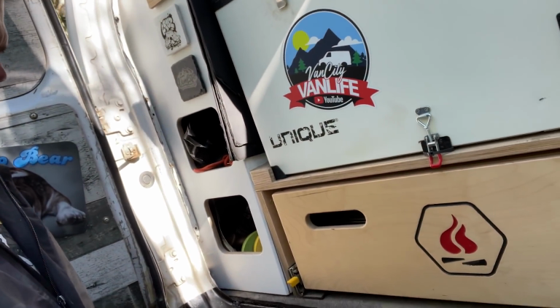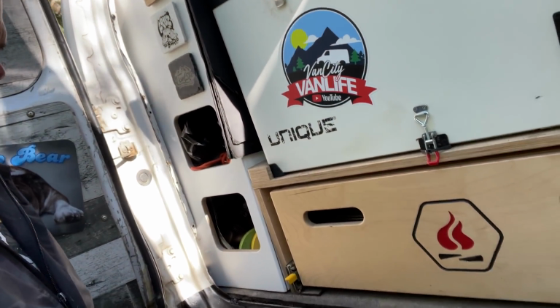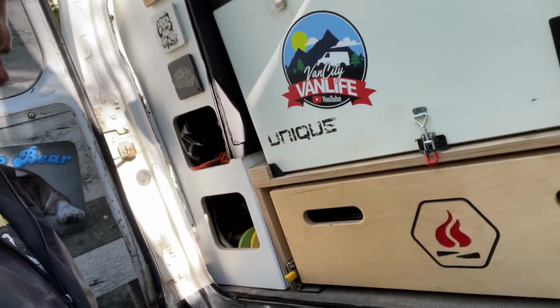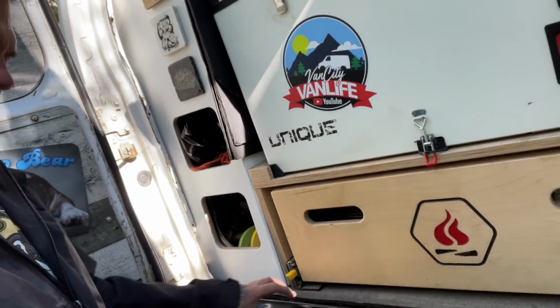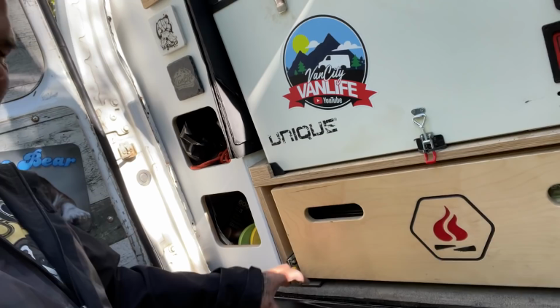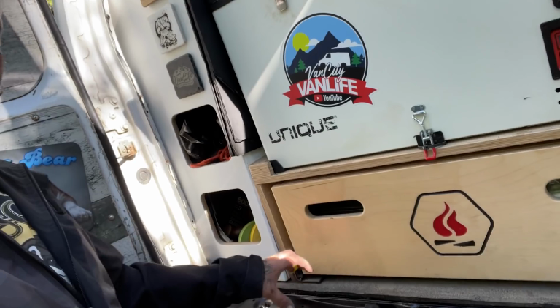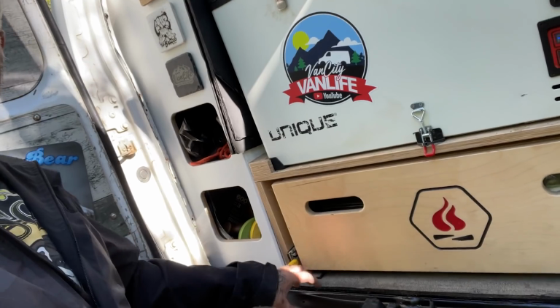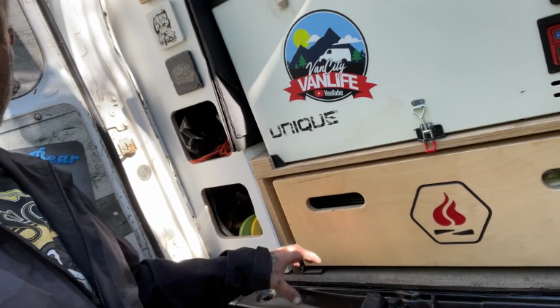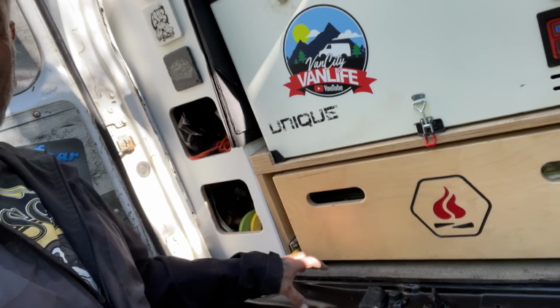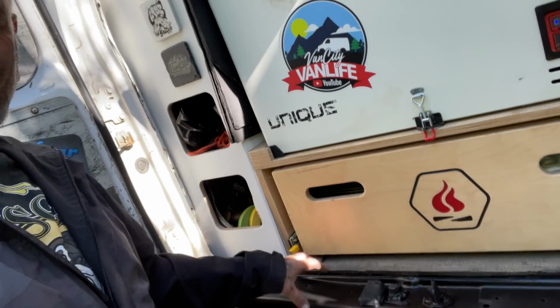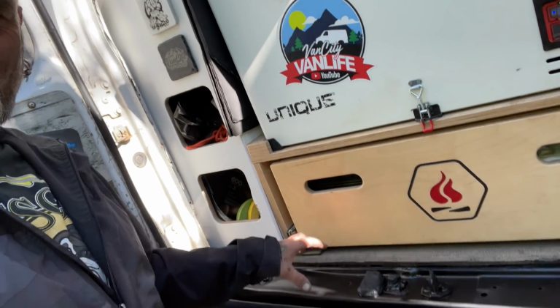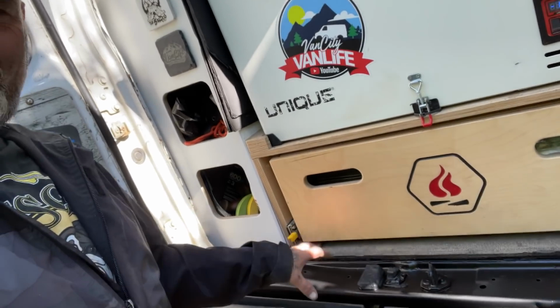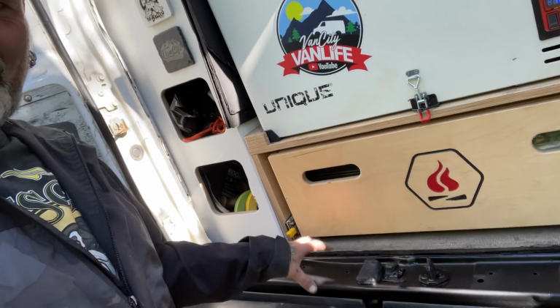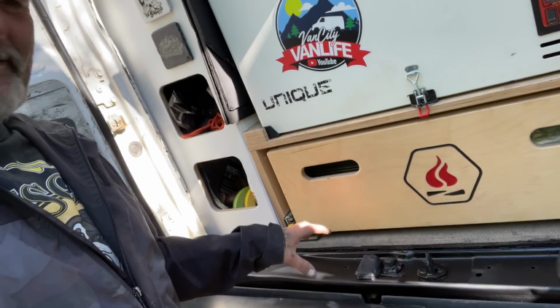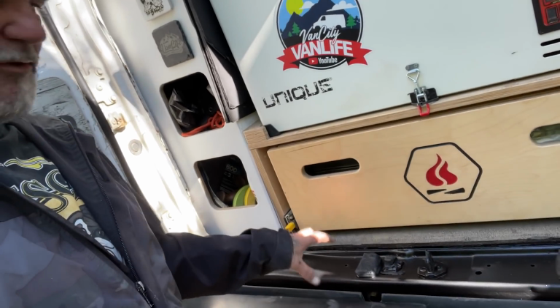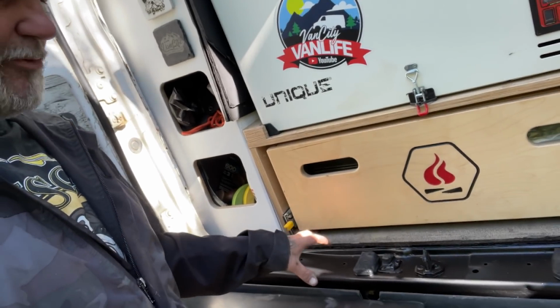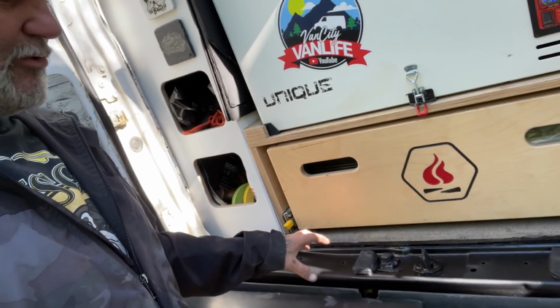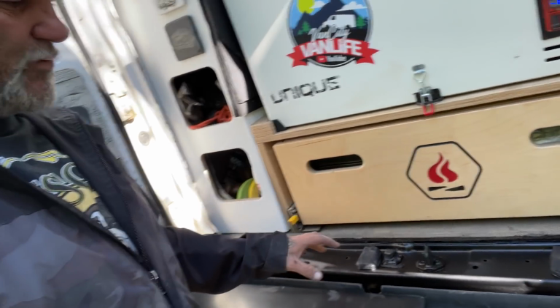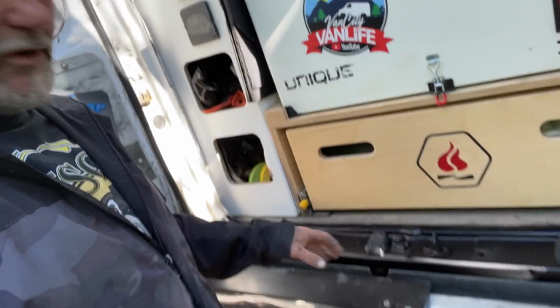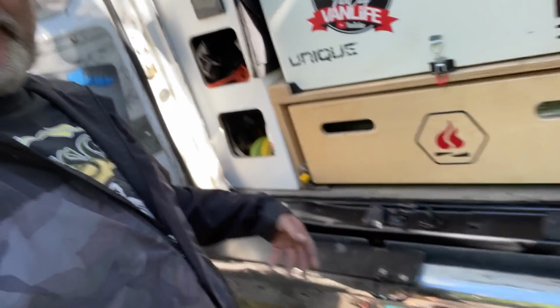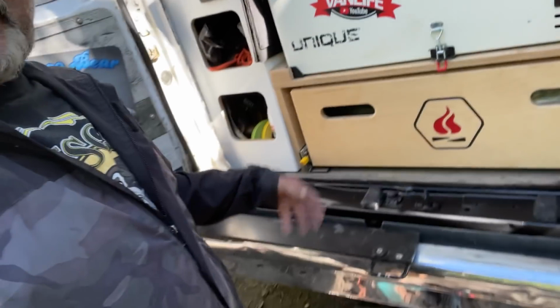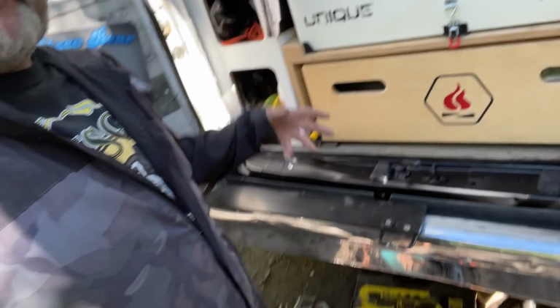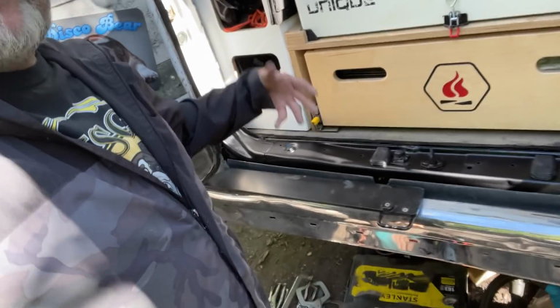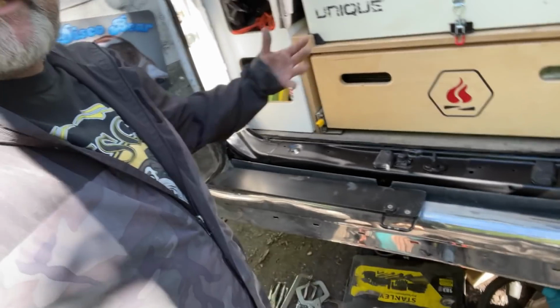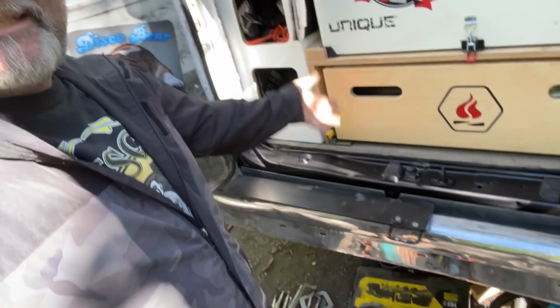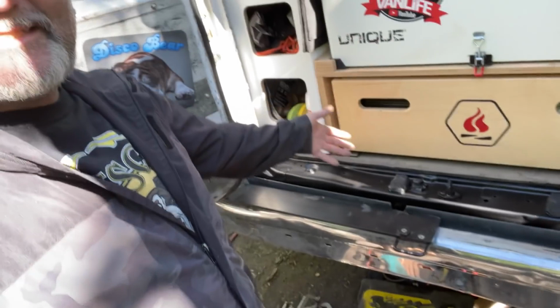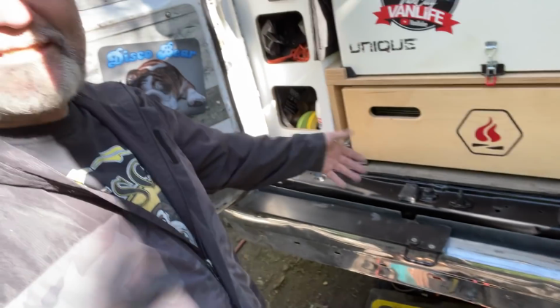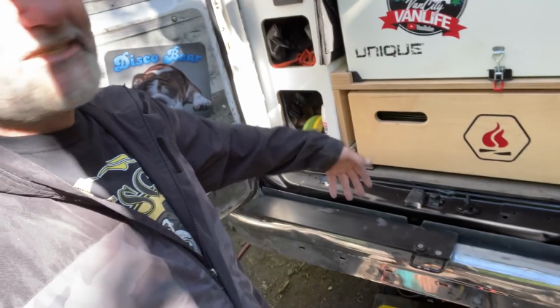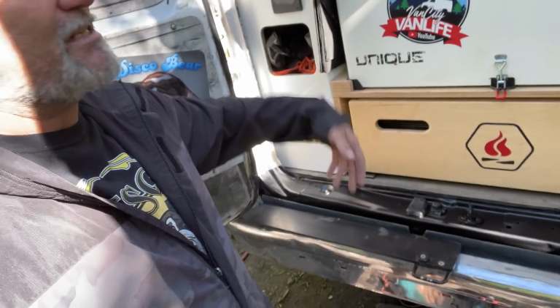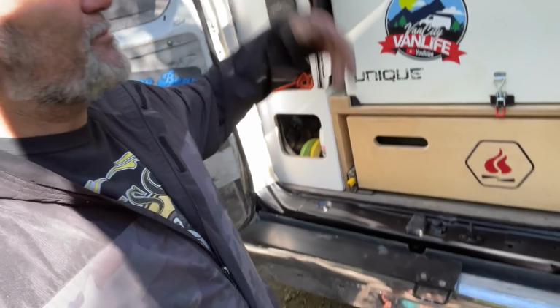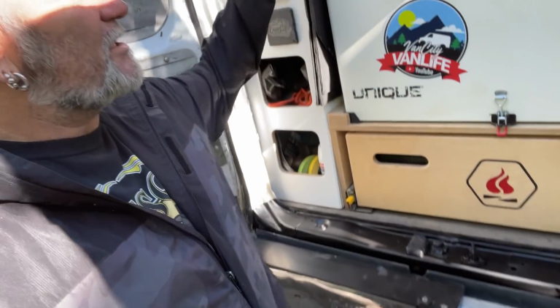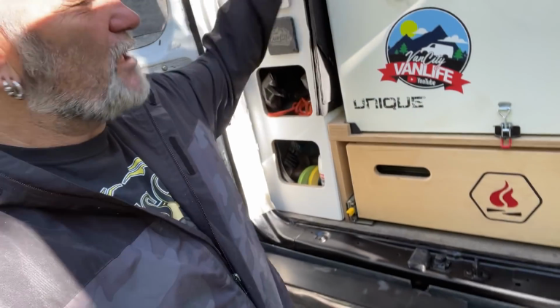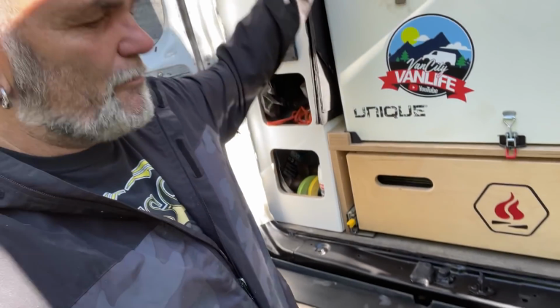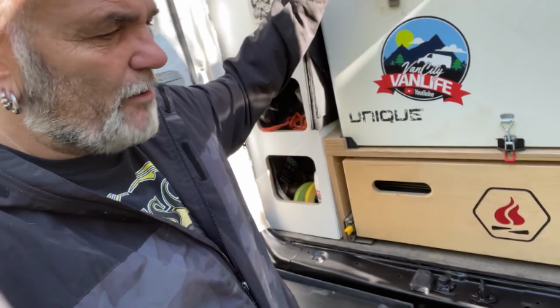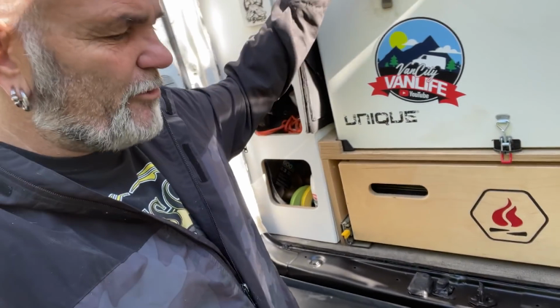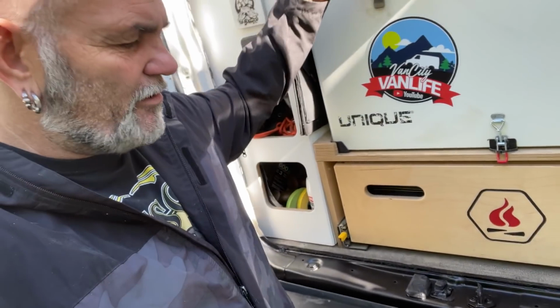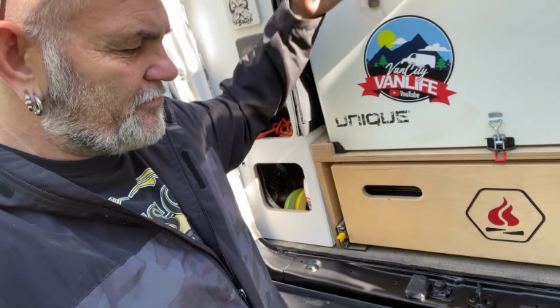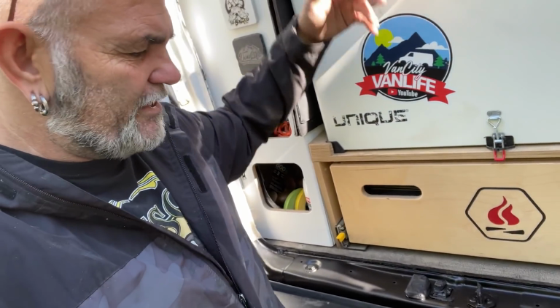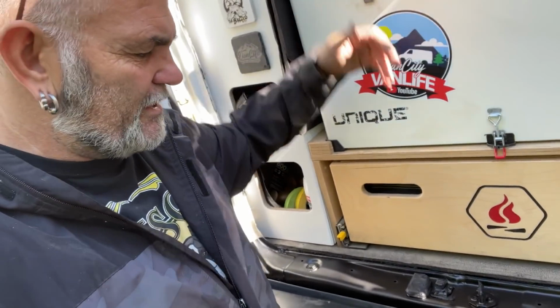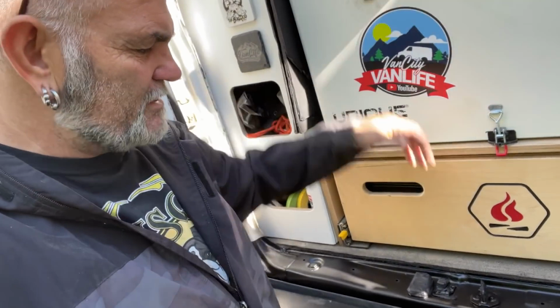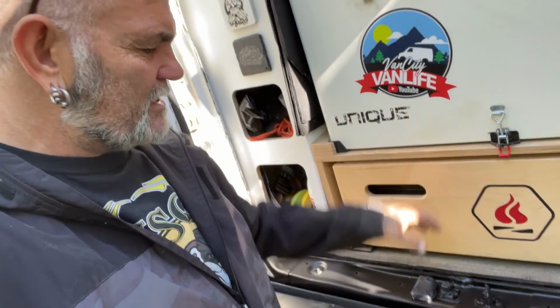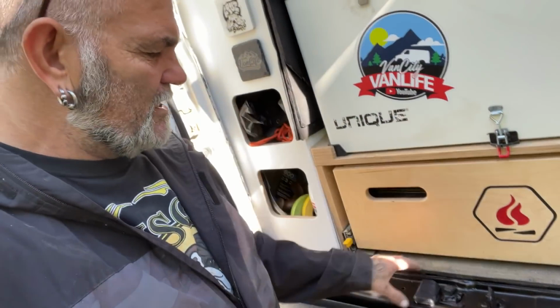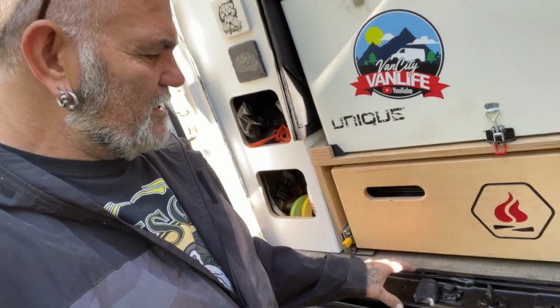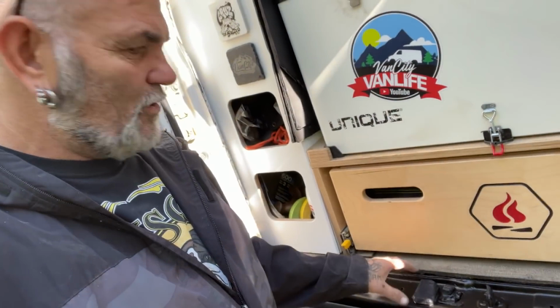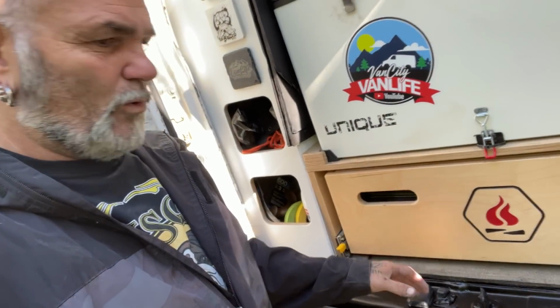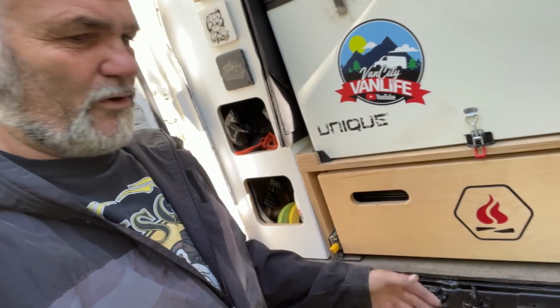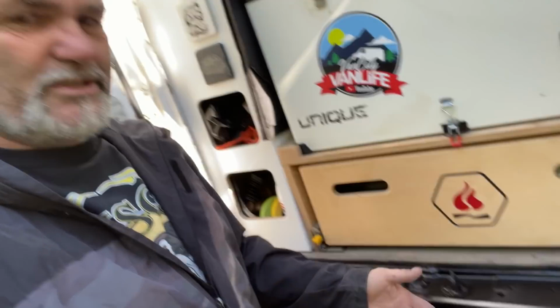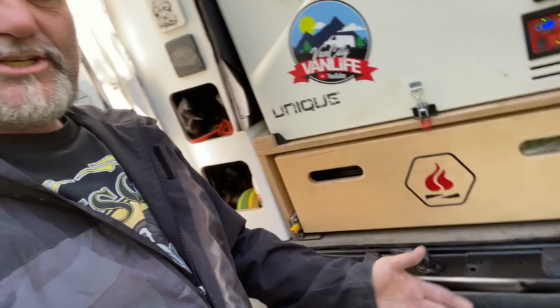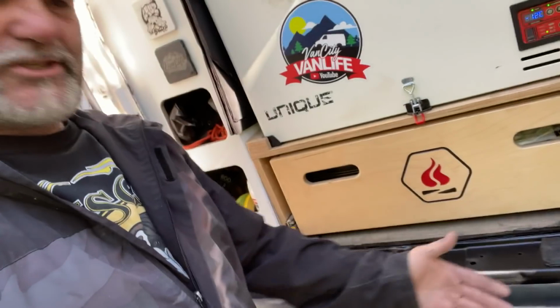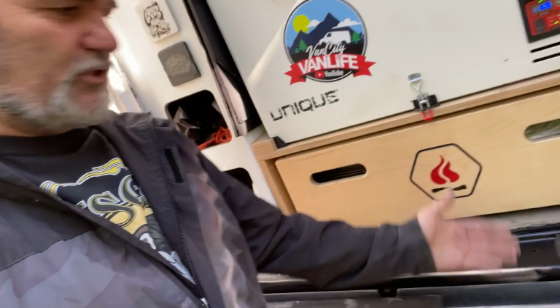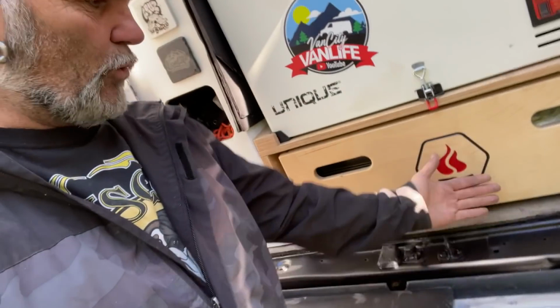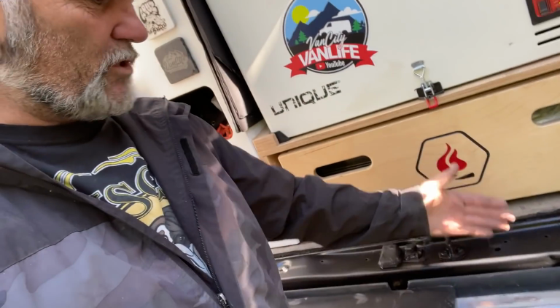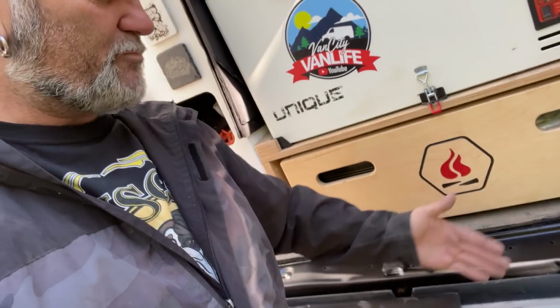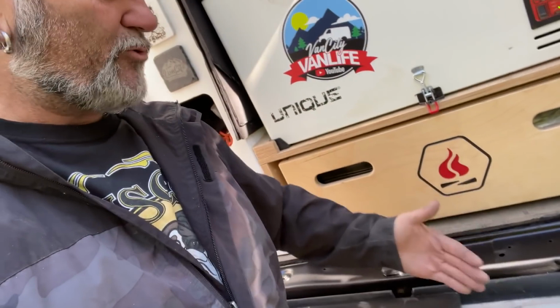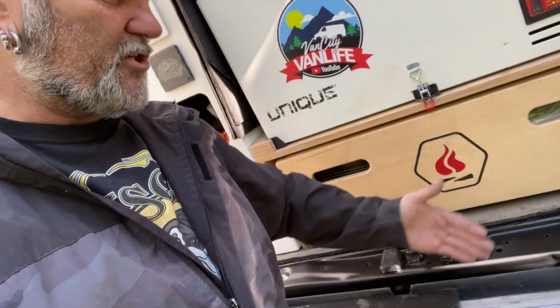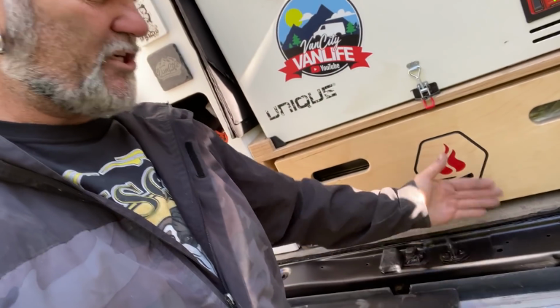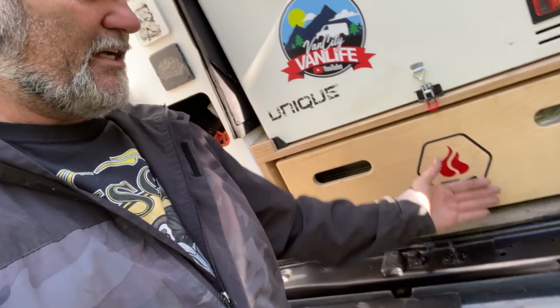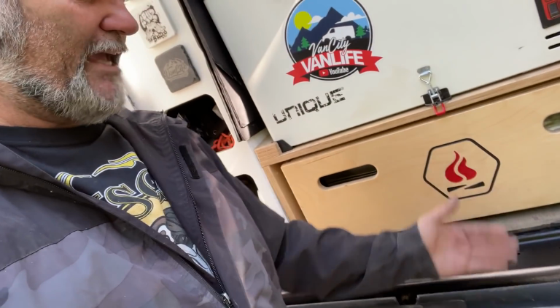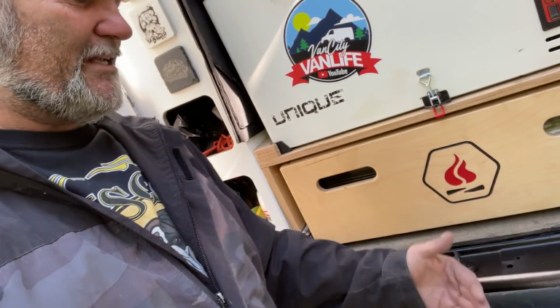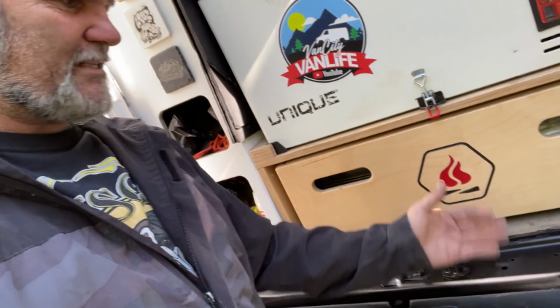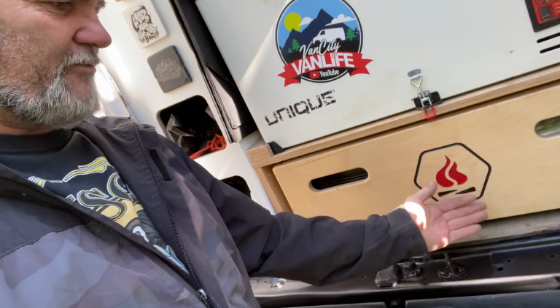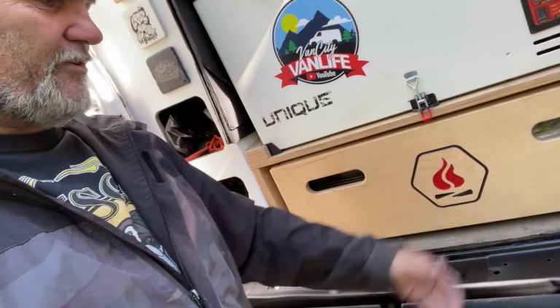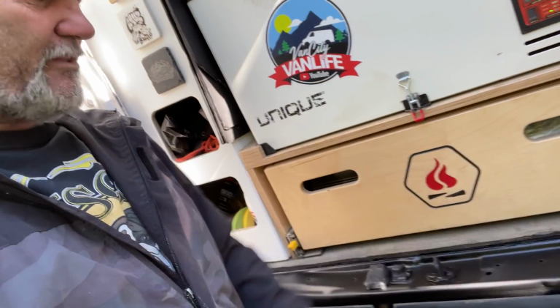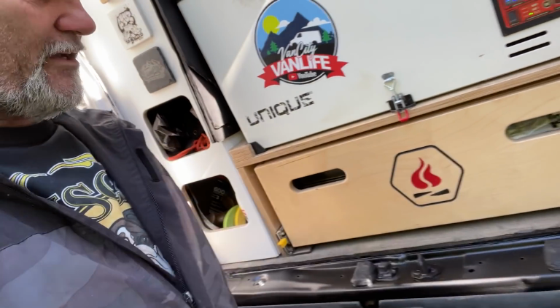This area takes a fair amount of abuse, whether I'm using it as a step to climb up on things or it's just the doors brushing against everything.